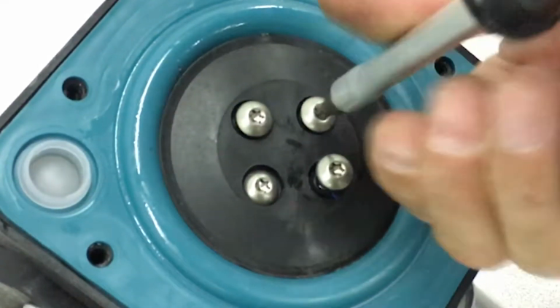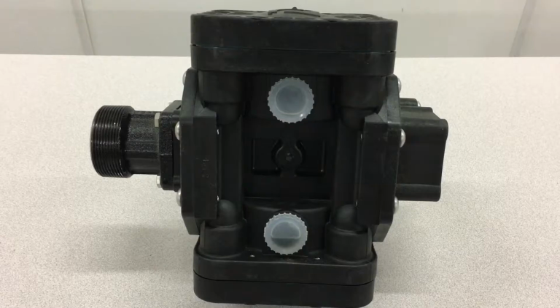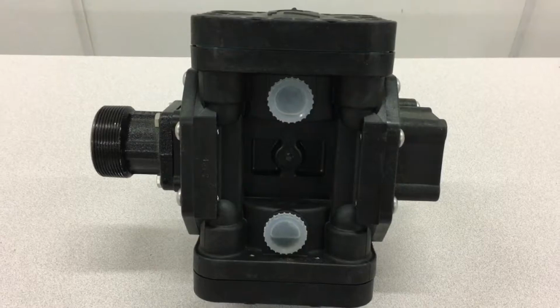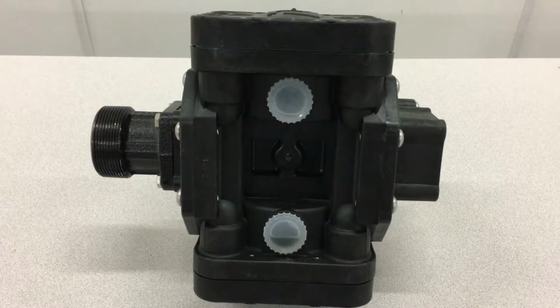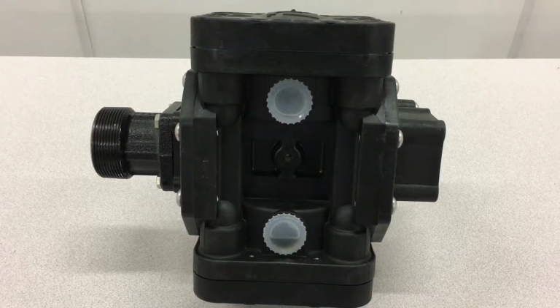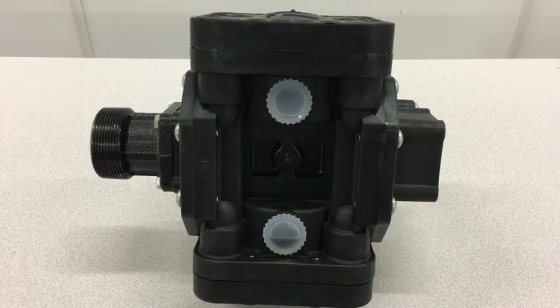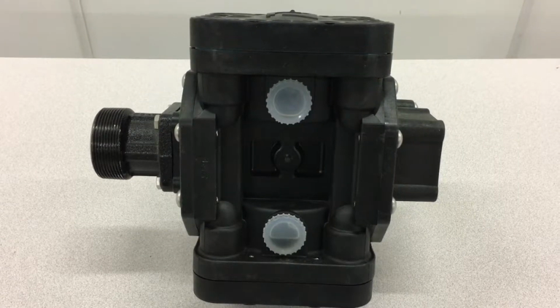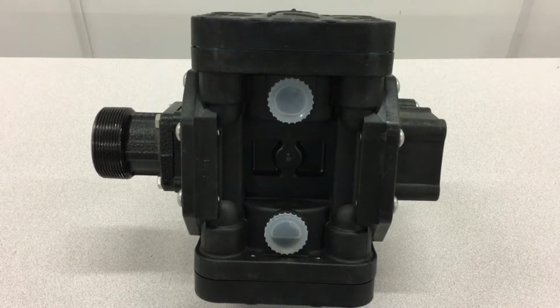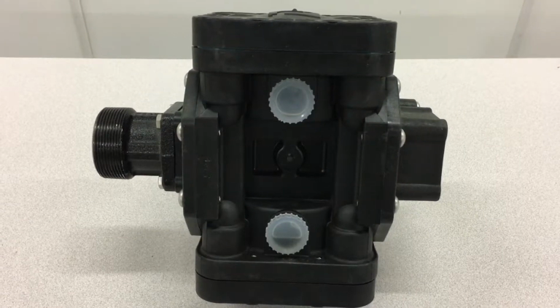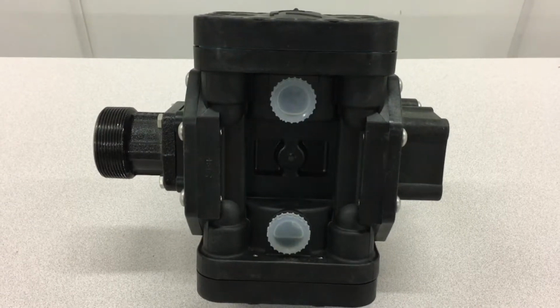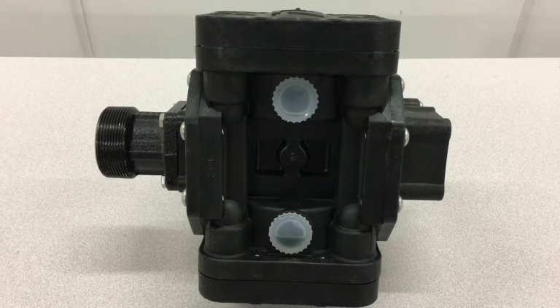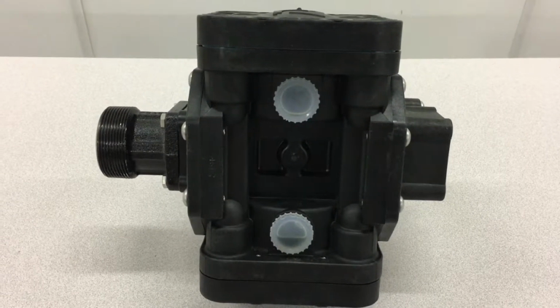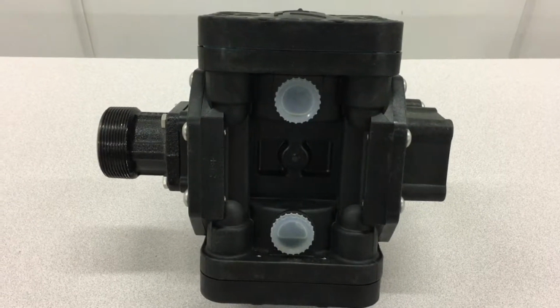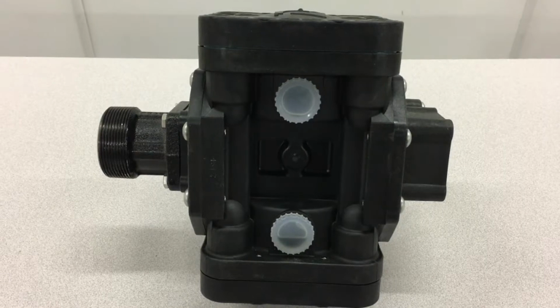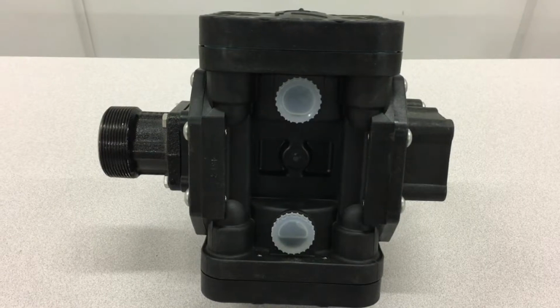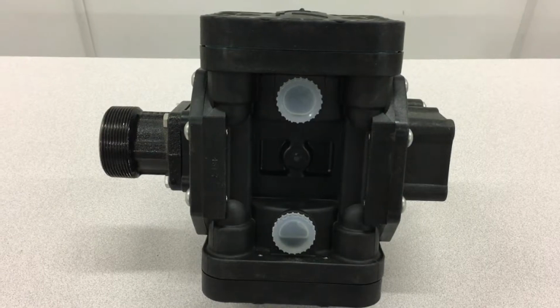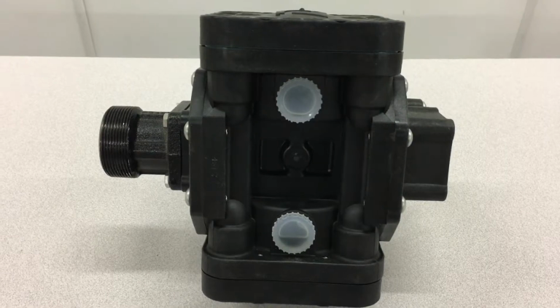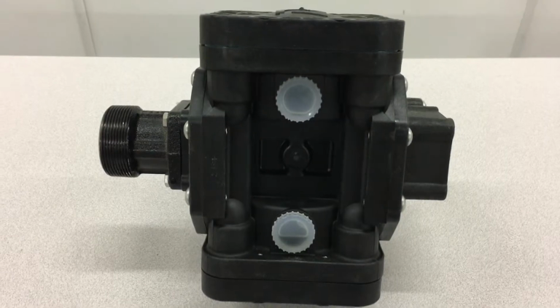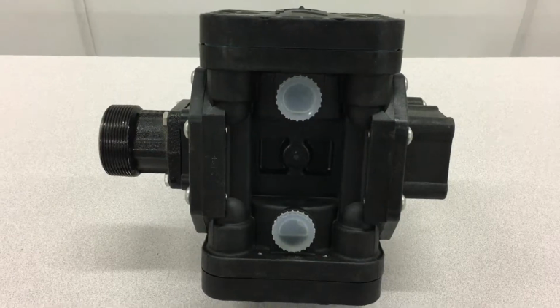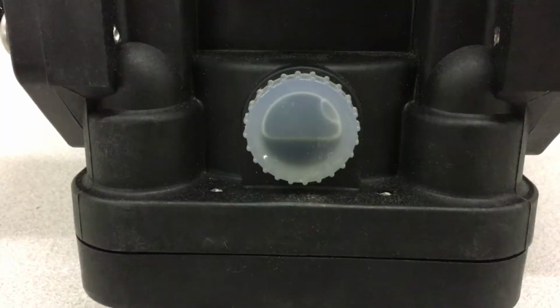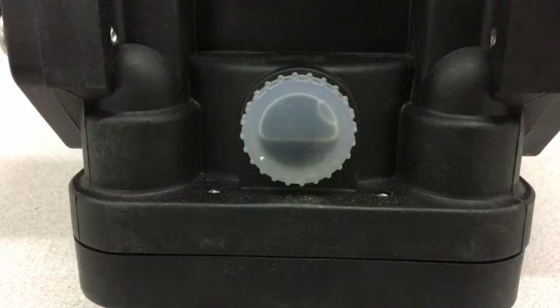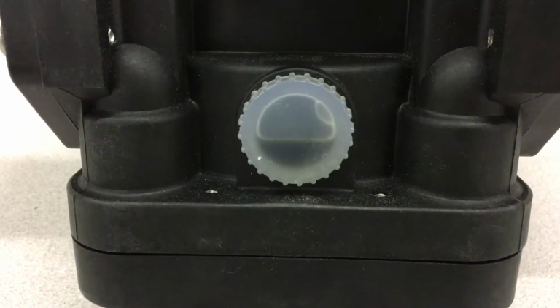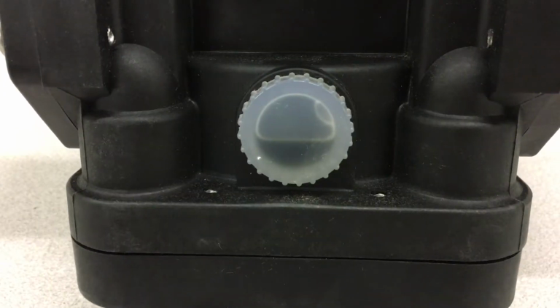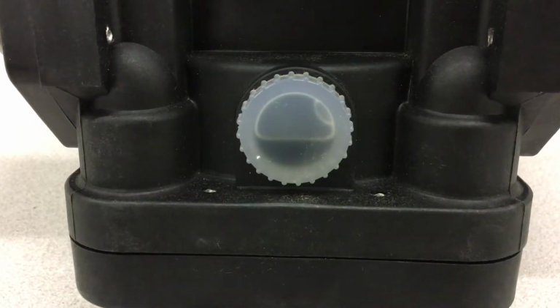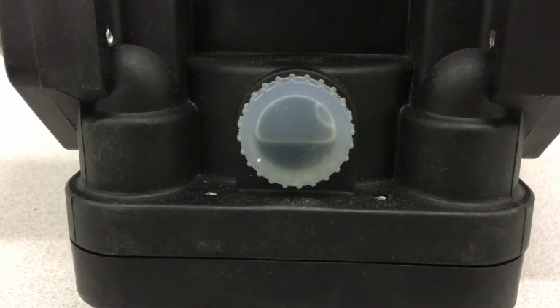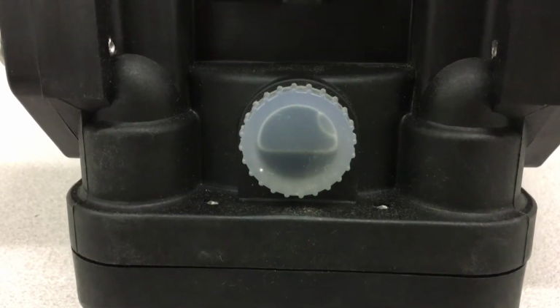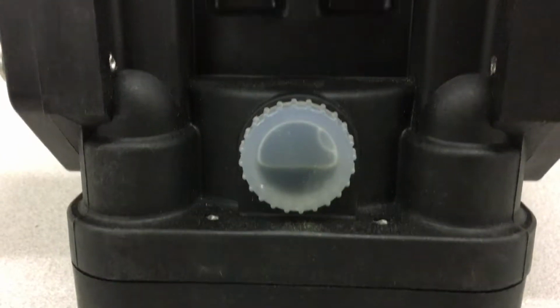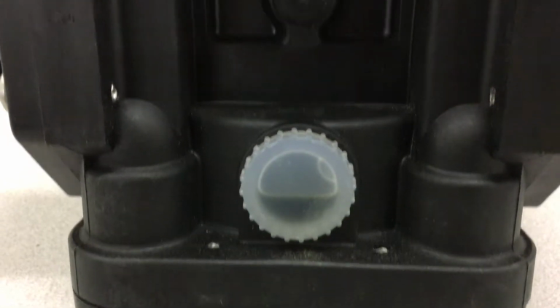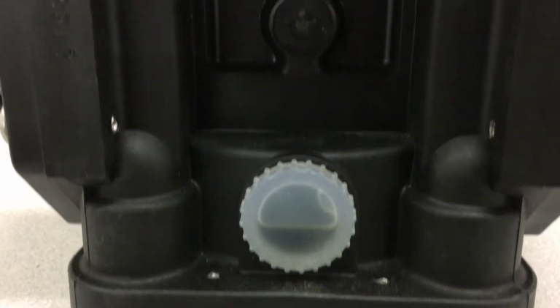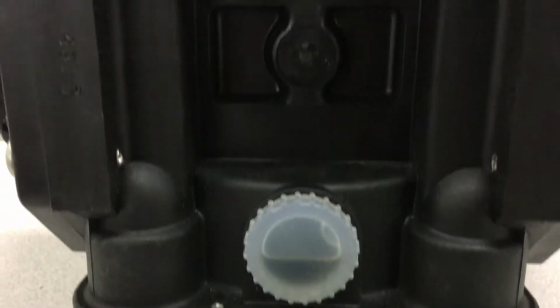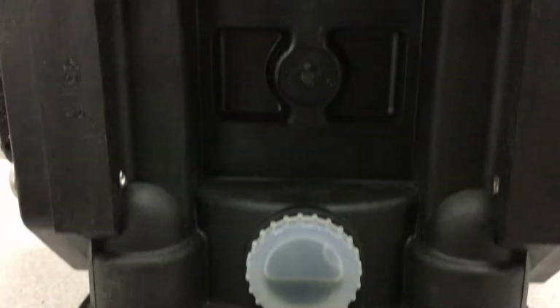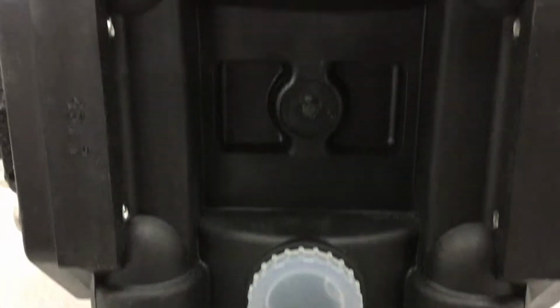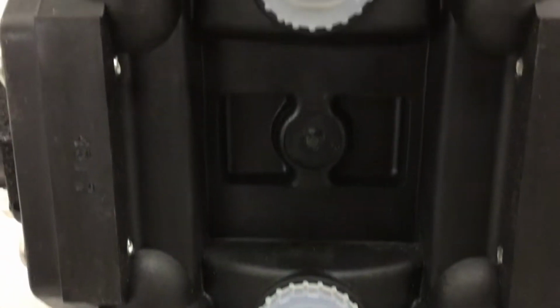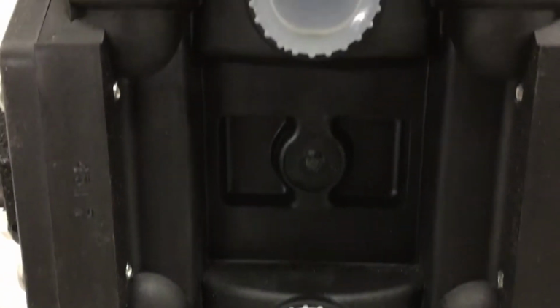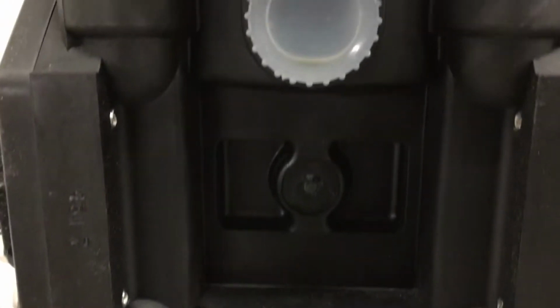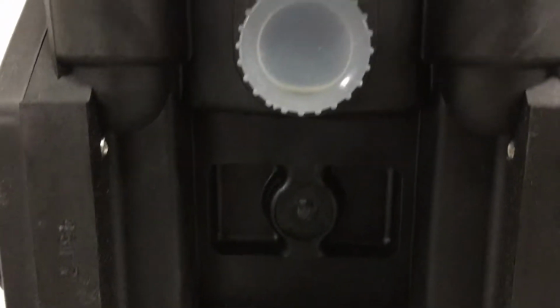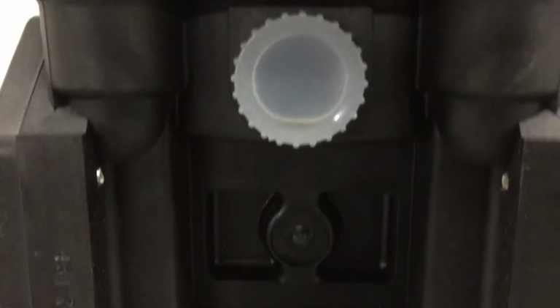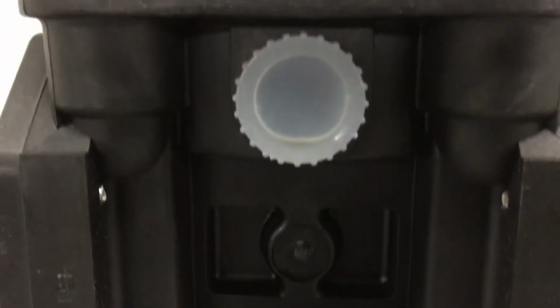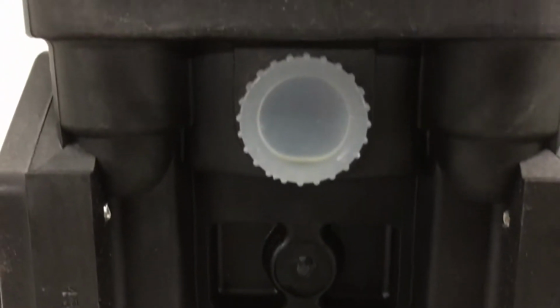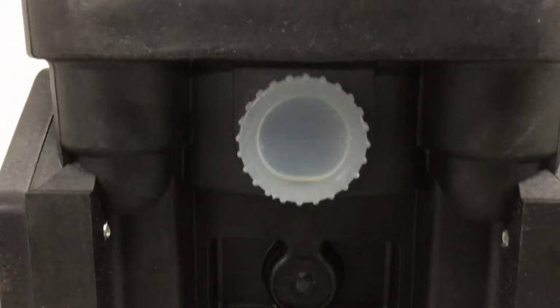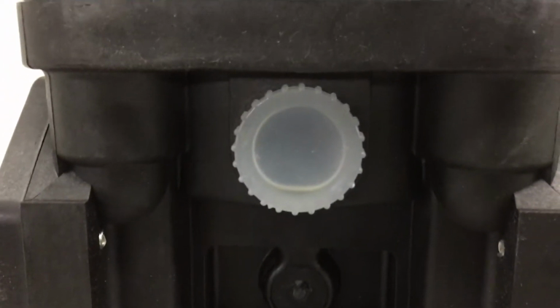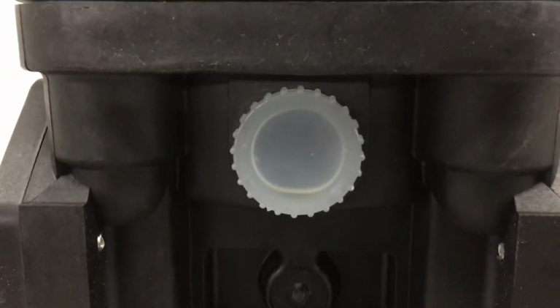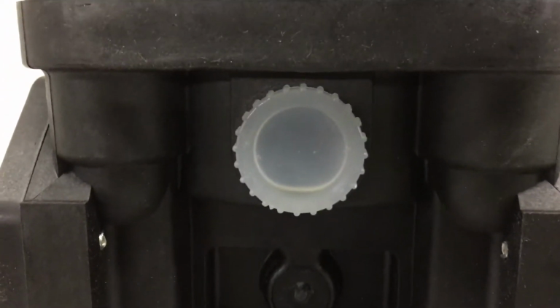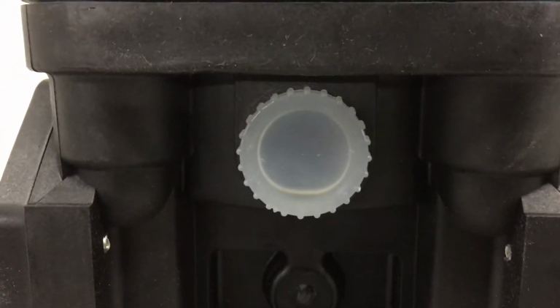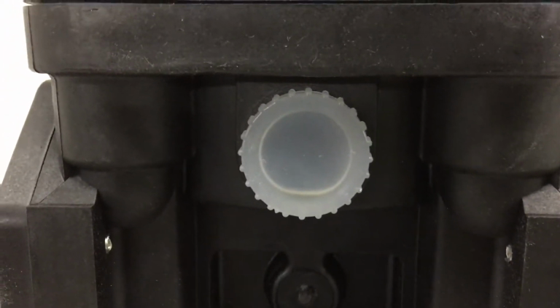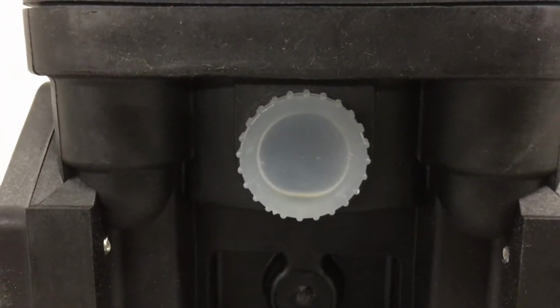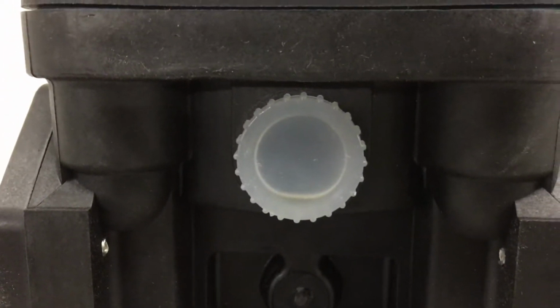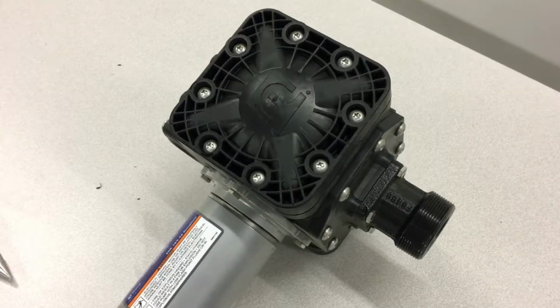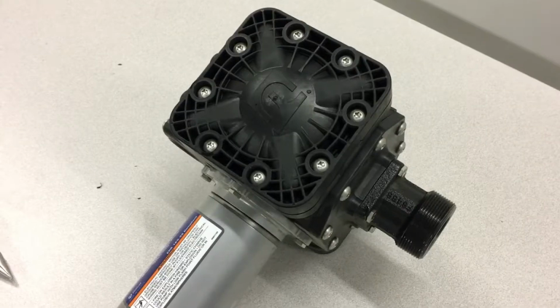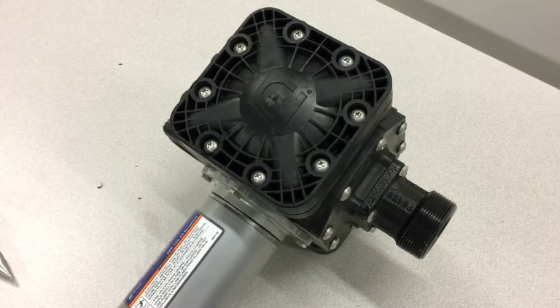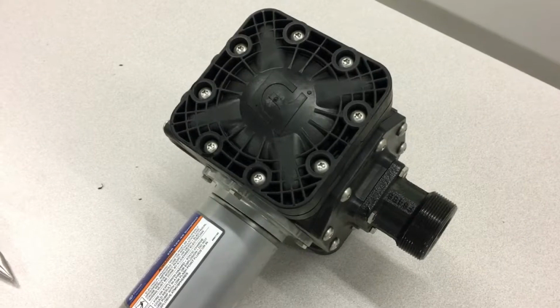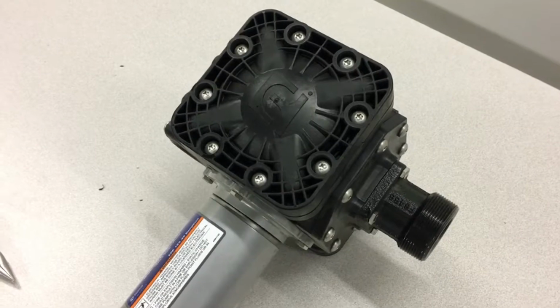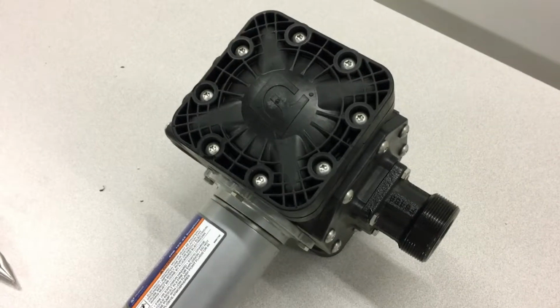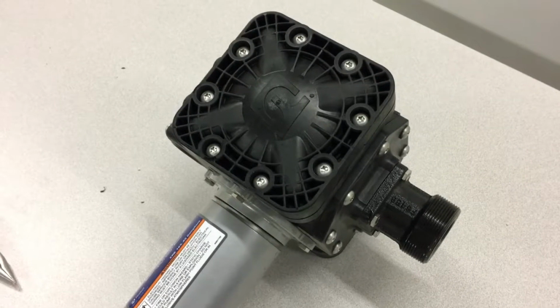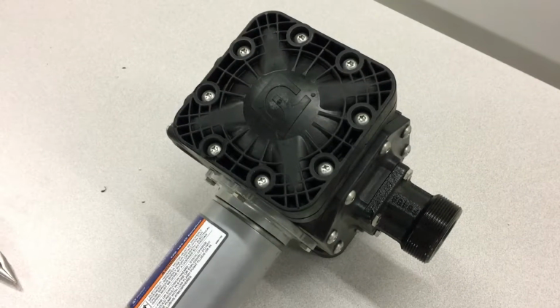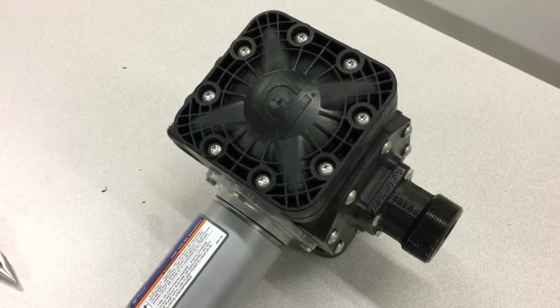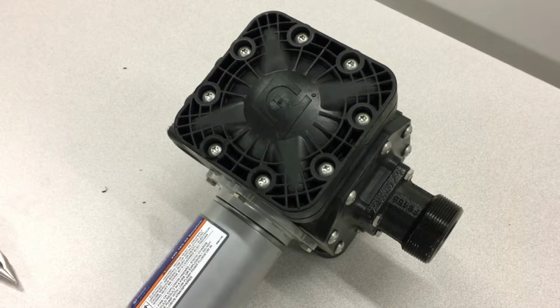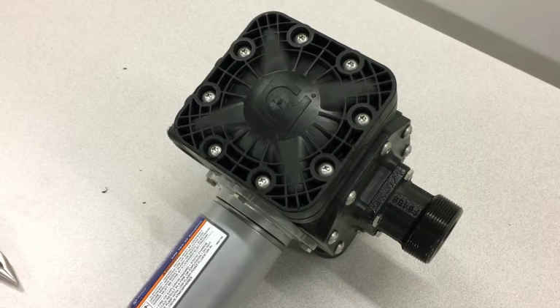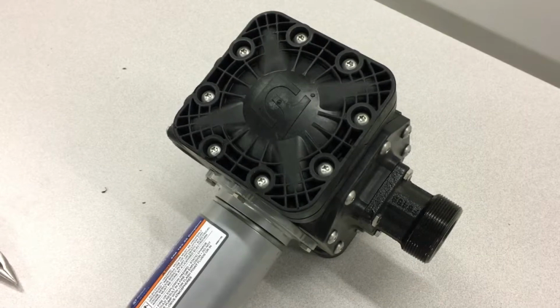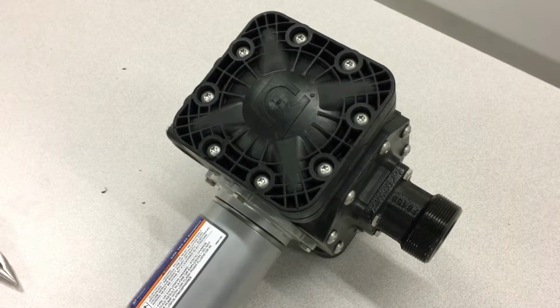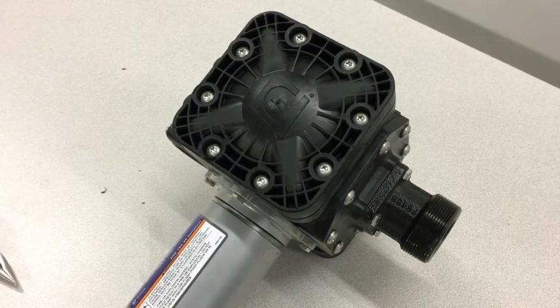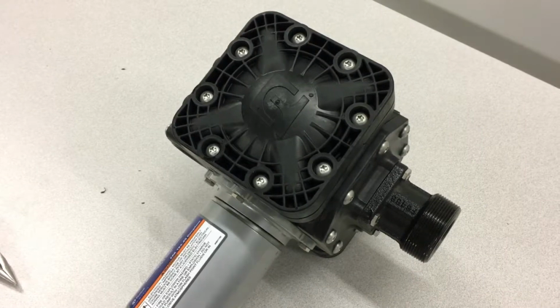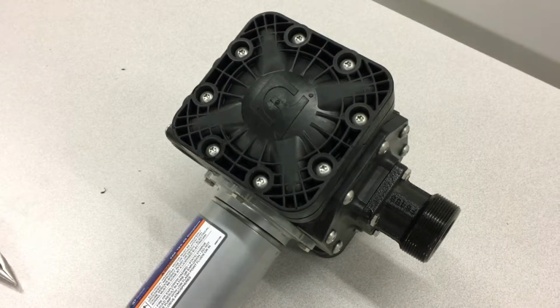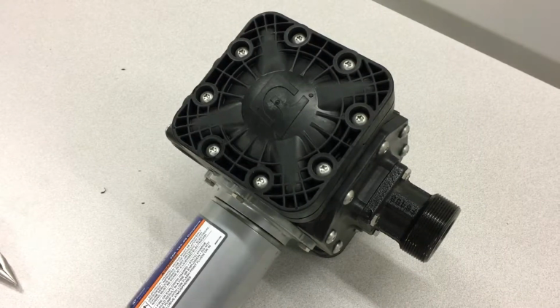First, note that the pump has an oil bath reservoir between the diaphragms. Position the pump with one diaphragm pointing up.